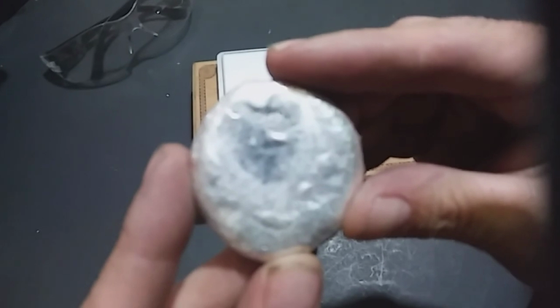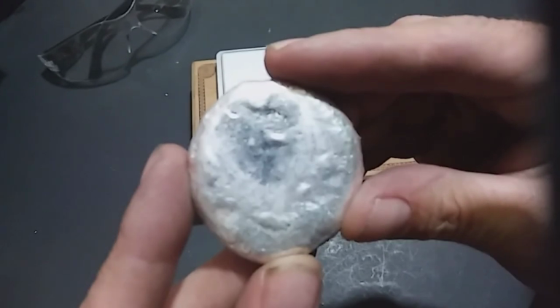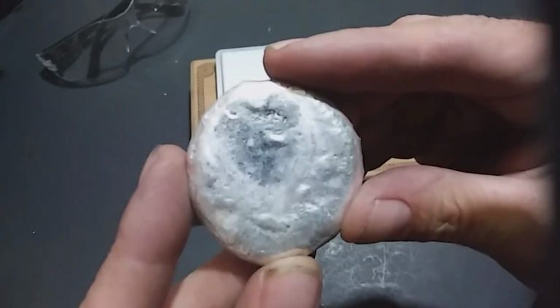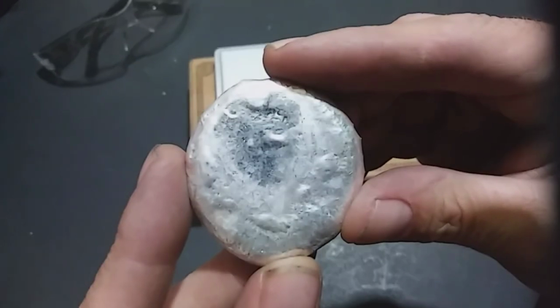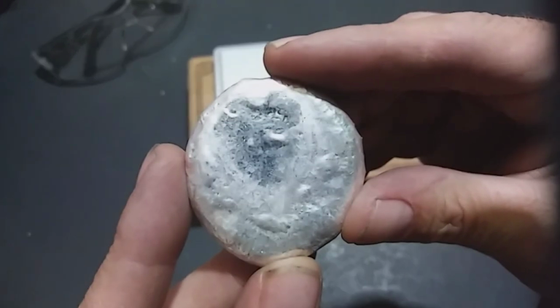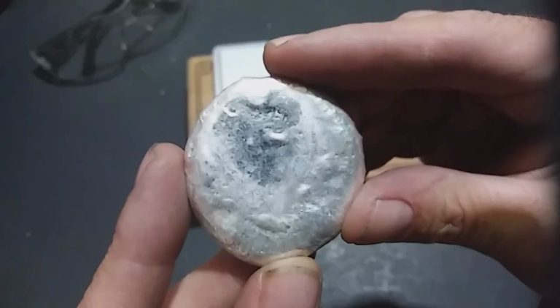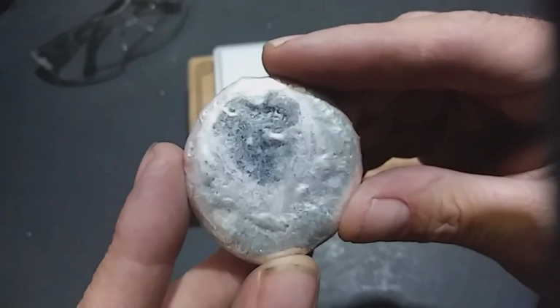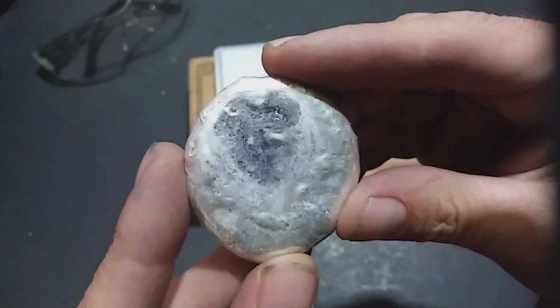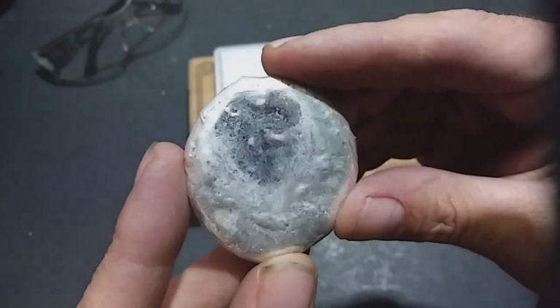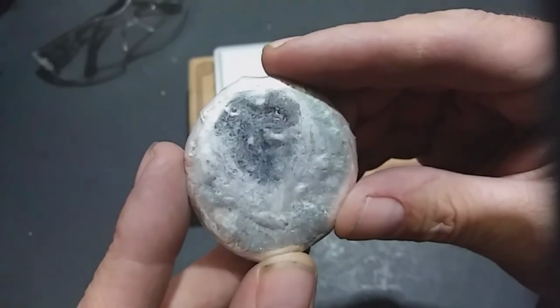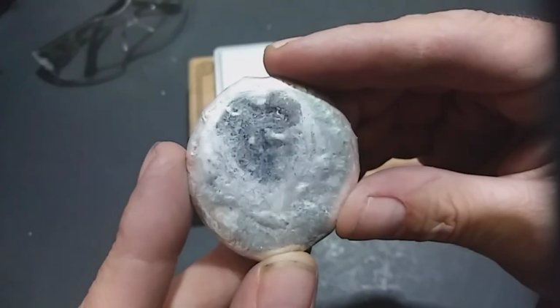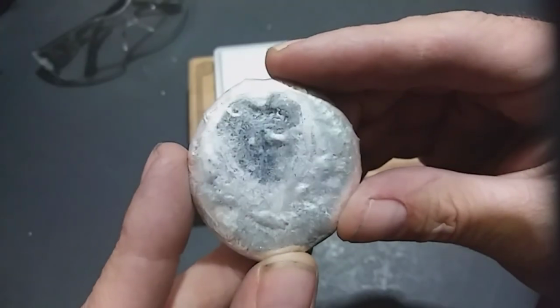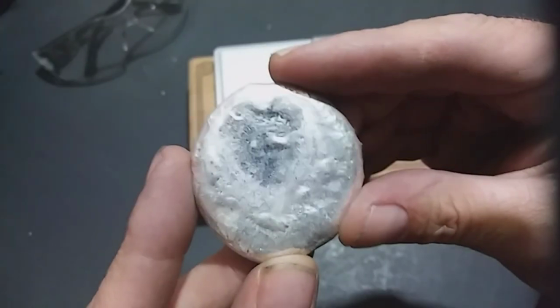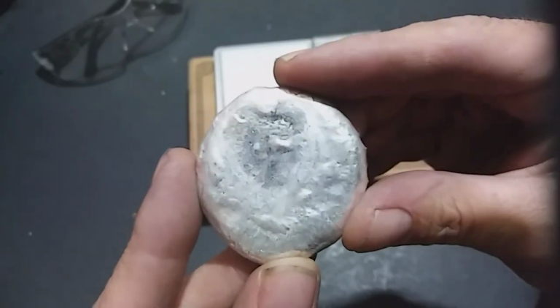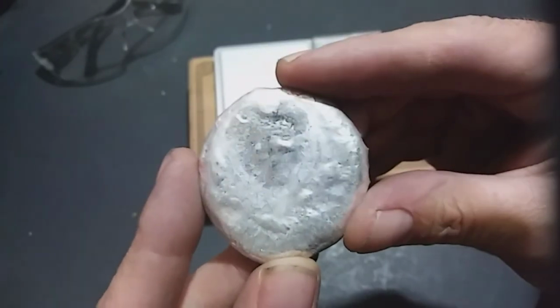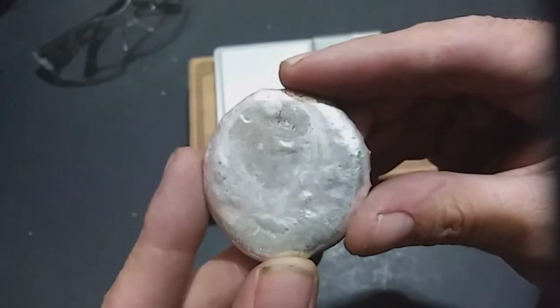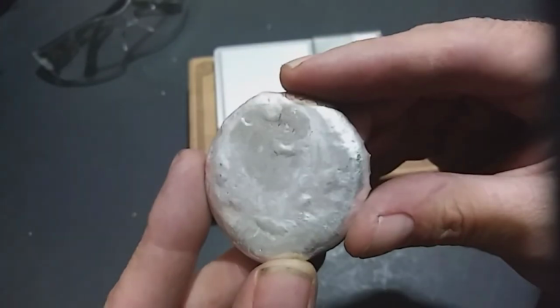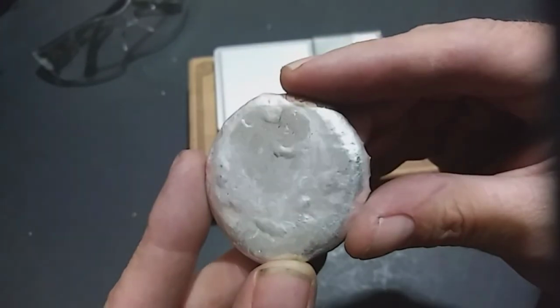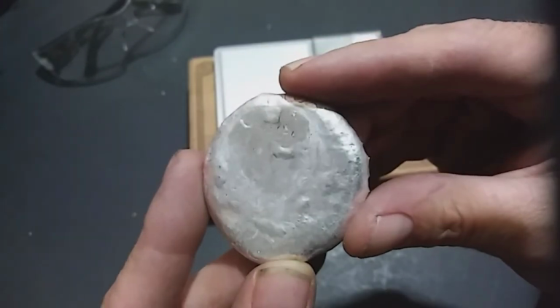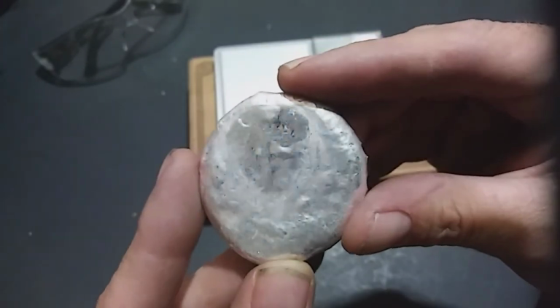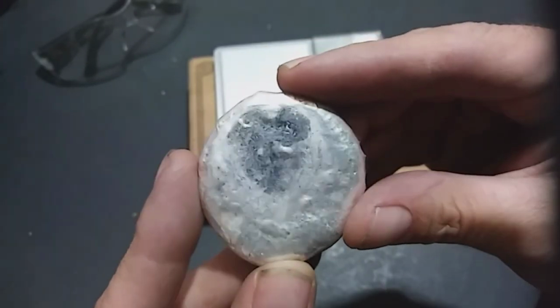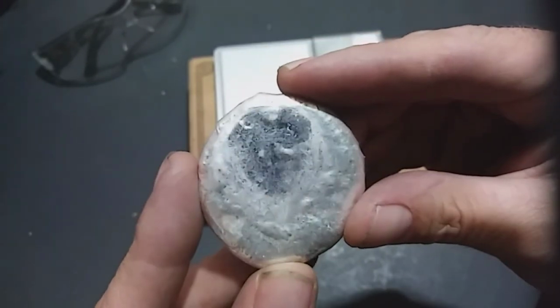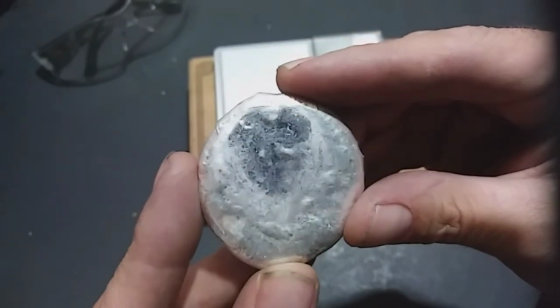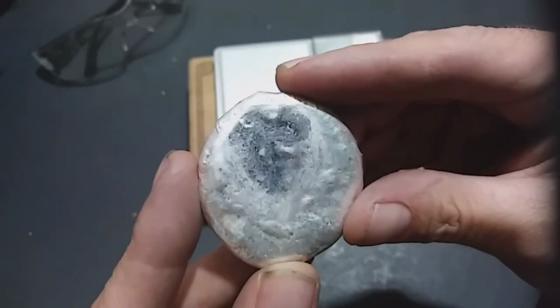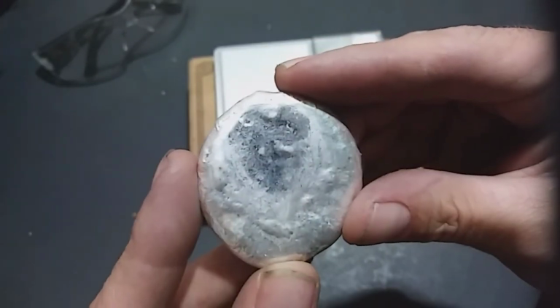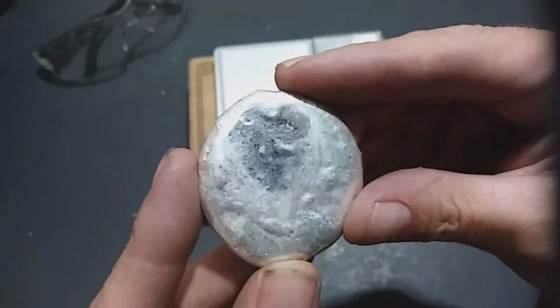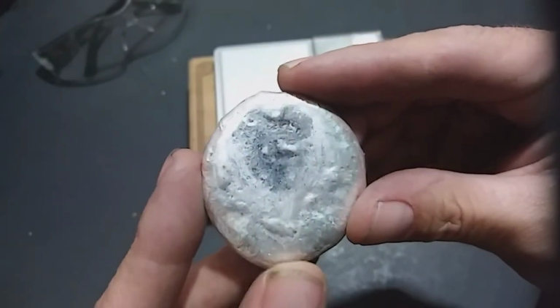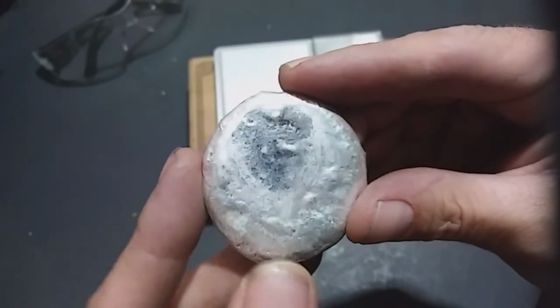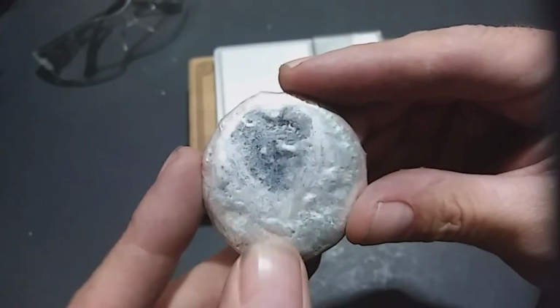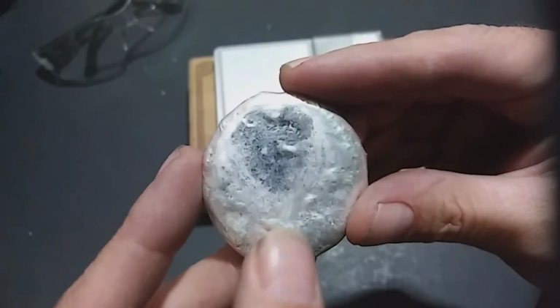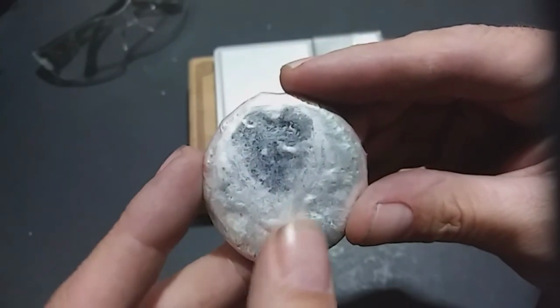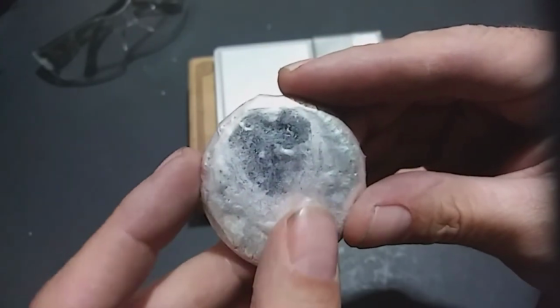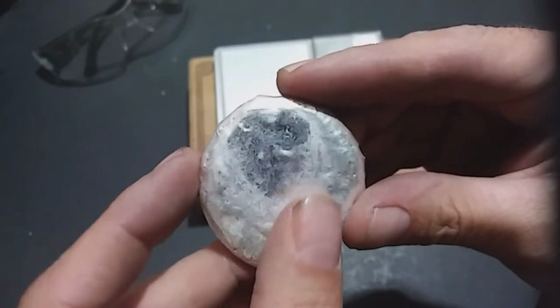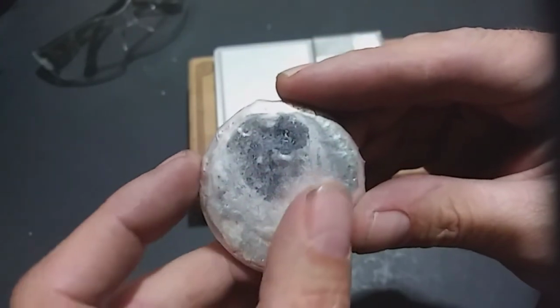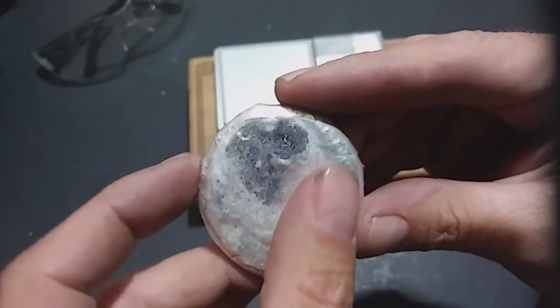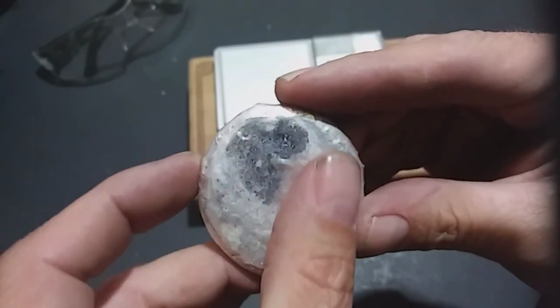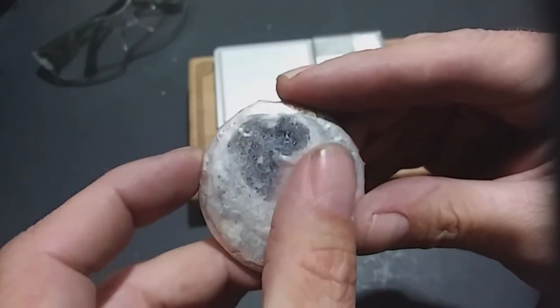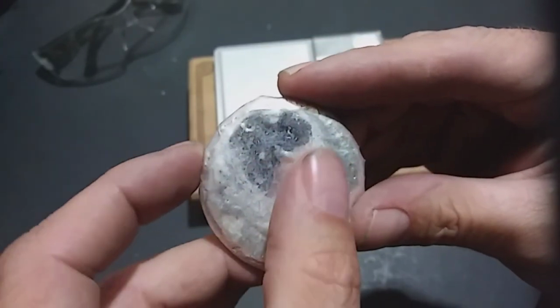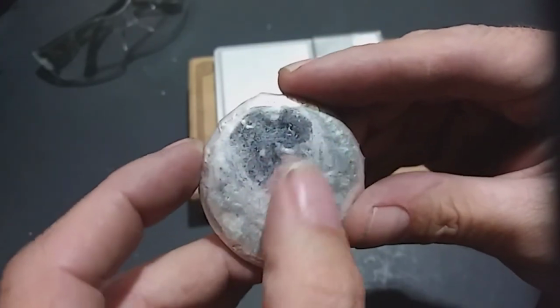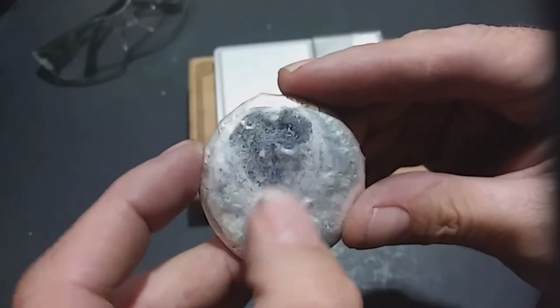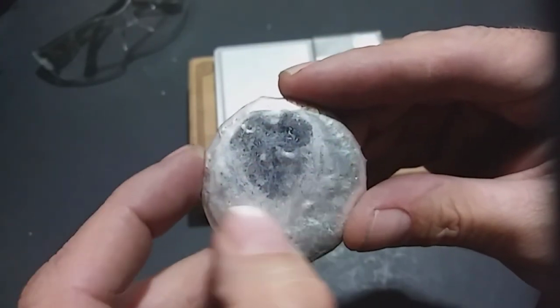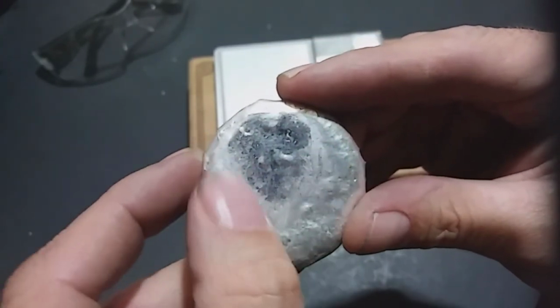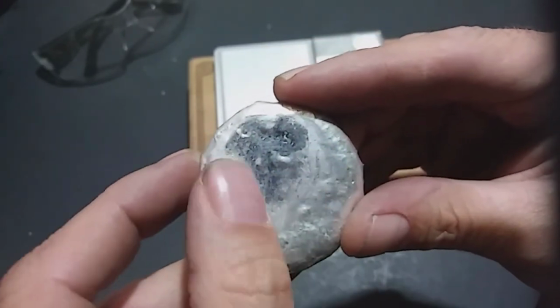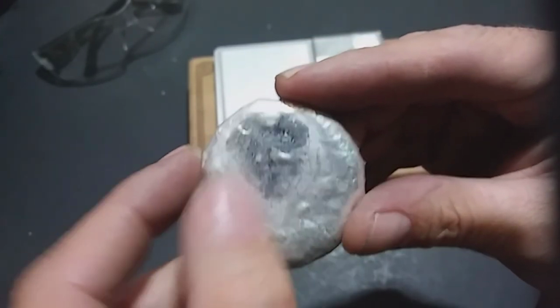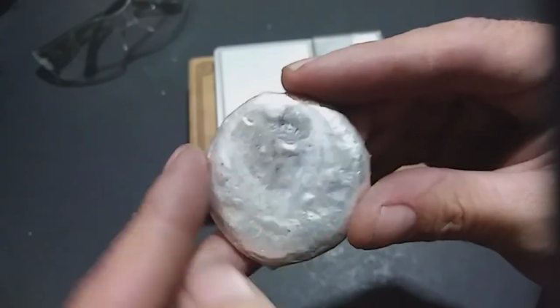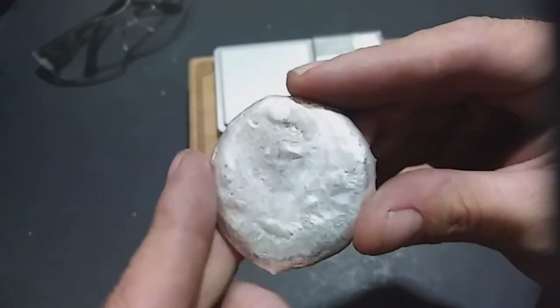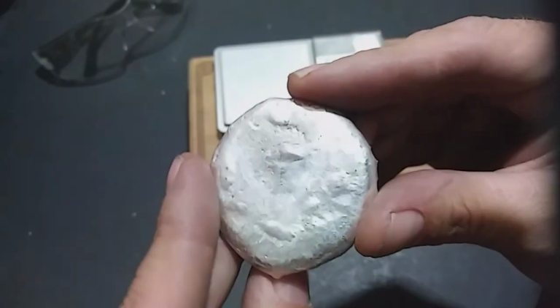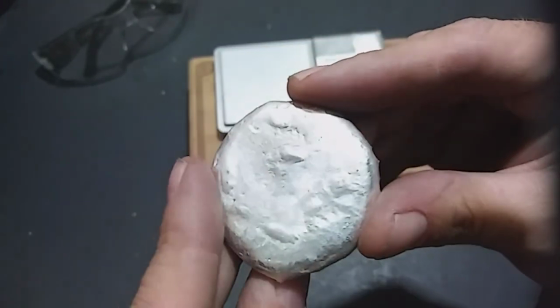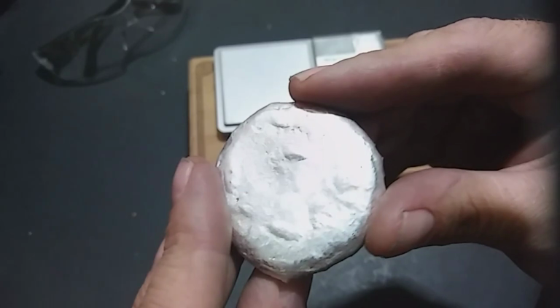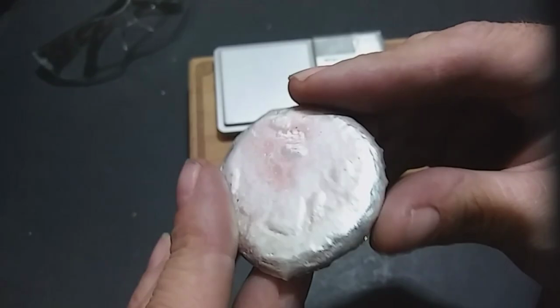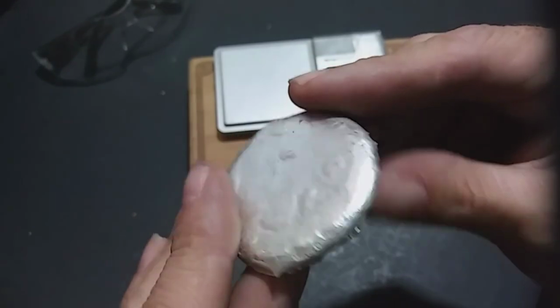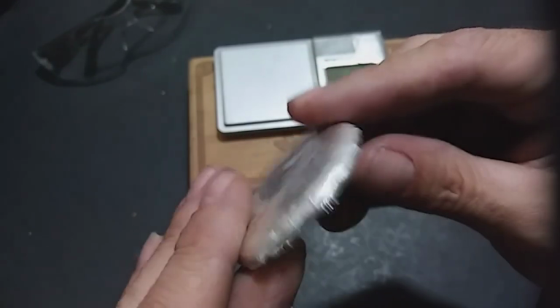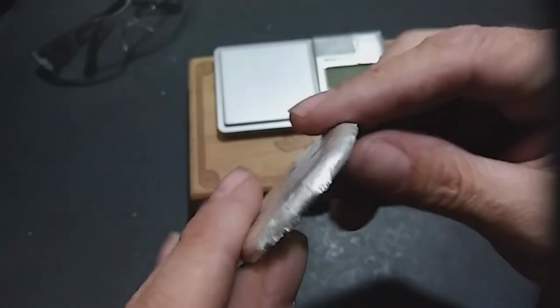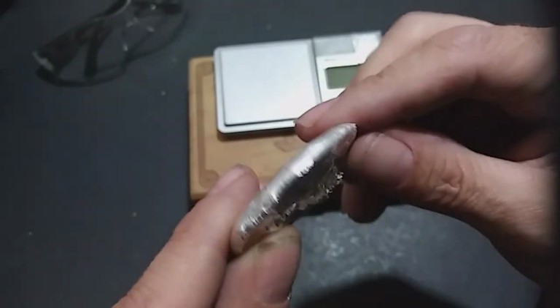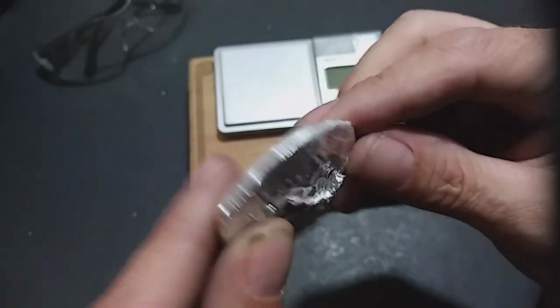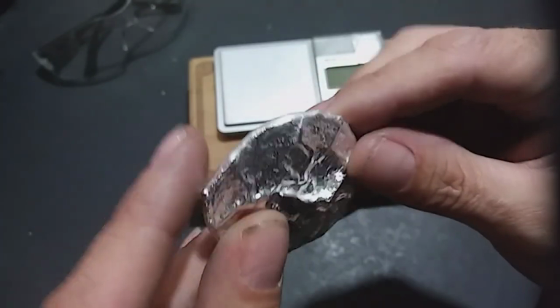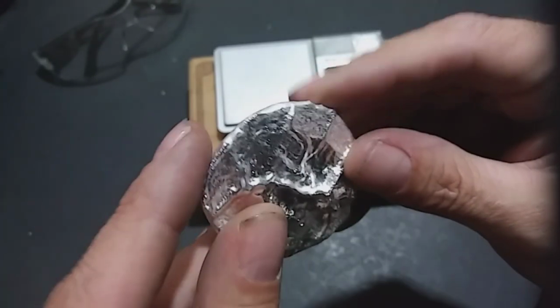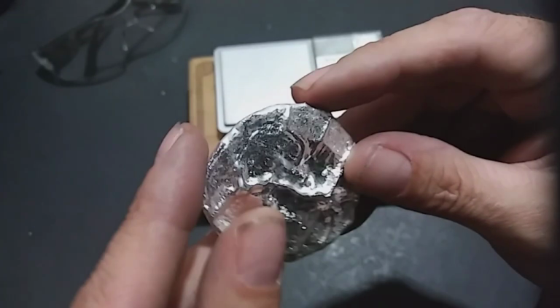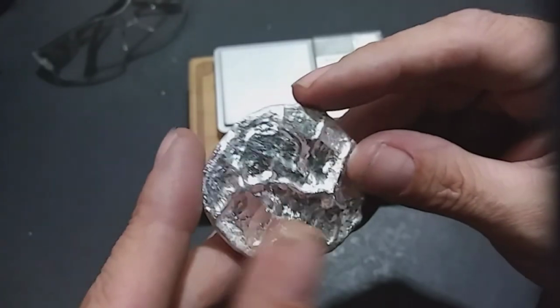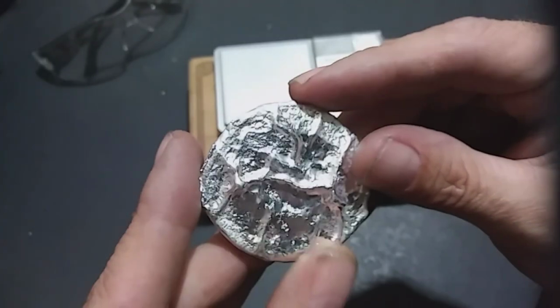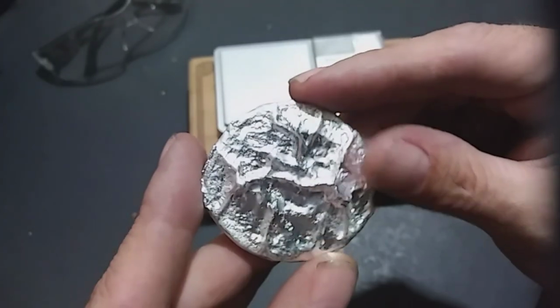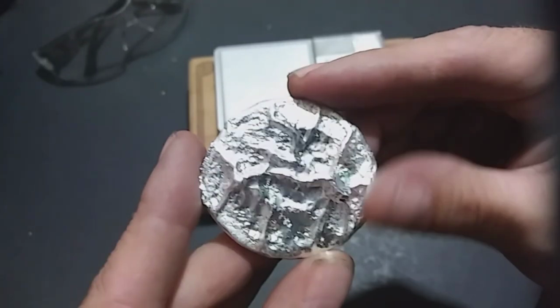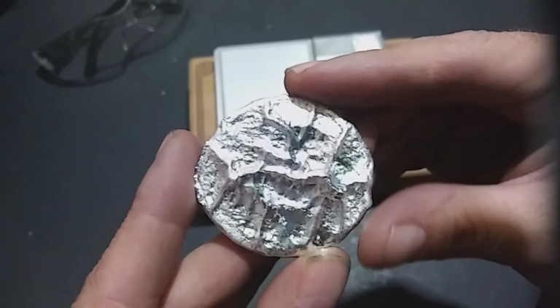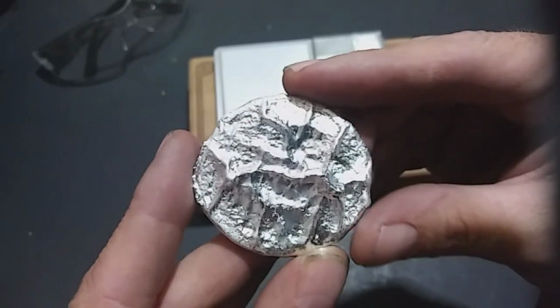Didn't come out too bad. It's going to need a little polishing here, but it's going to look pretty.